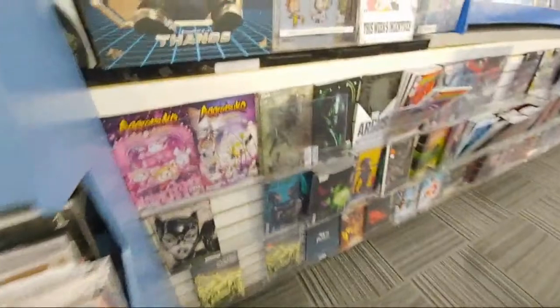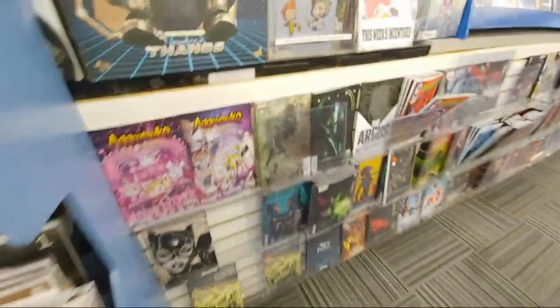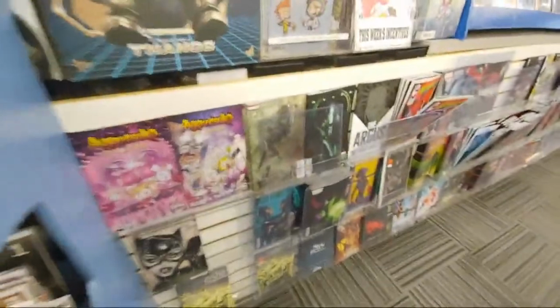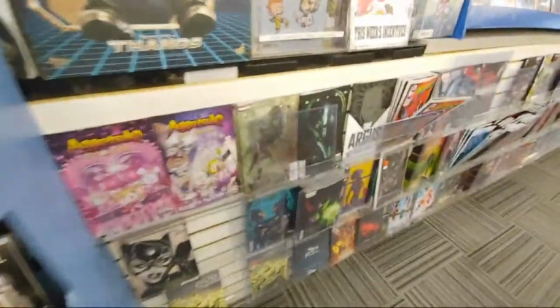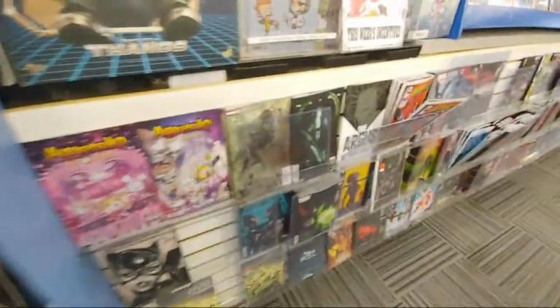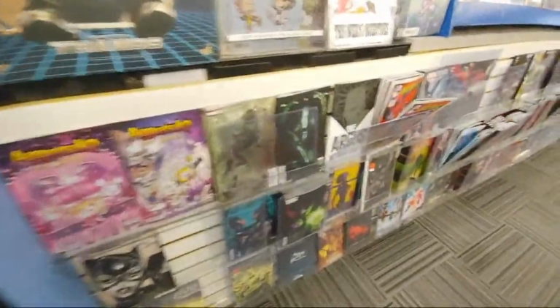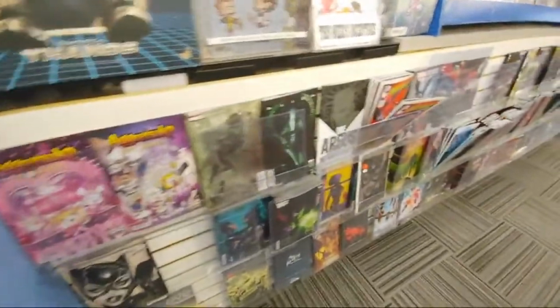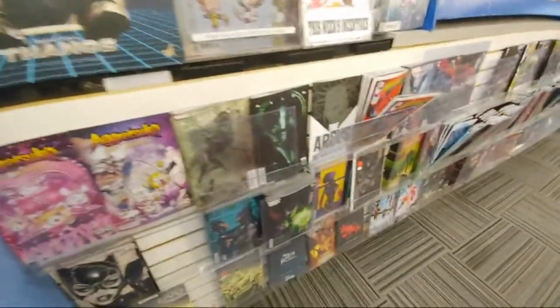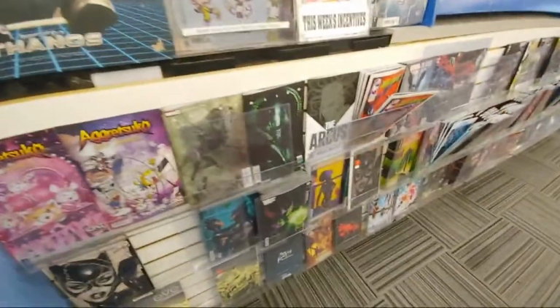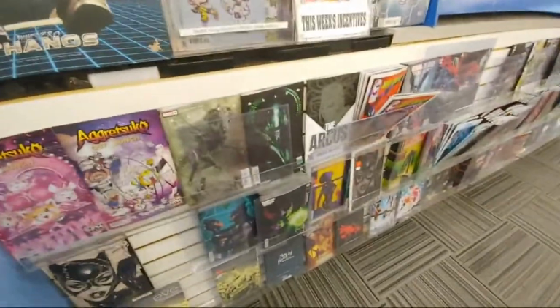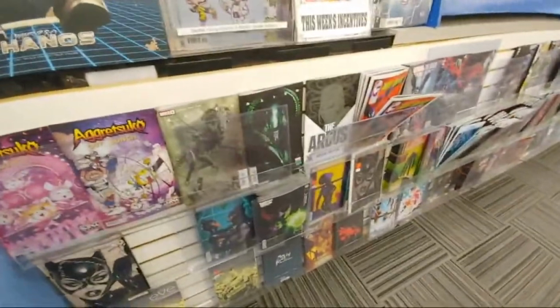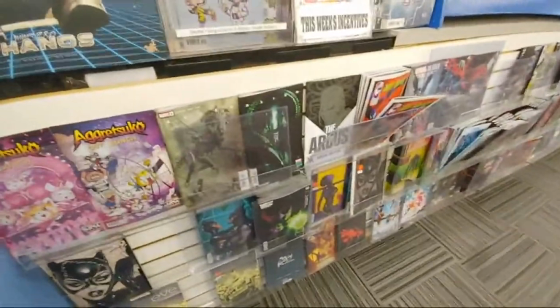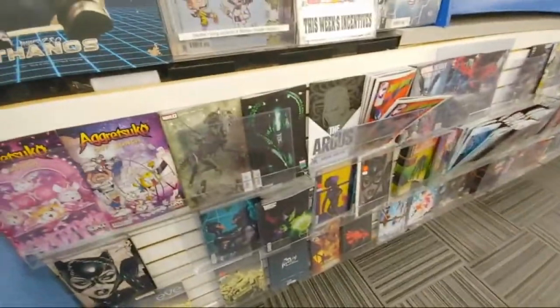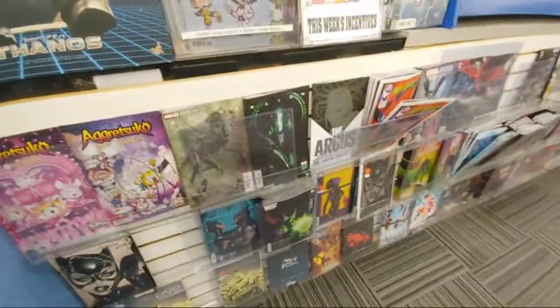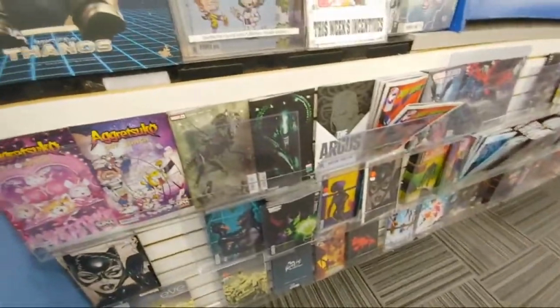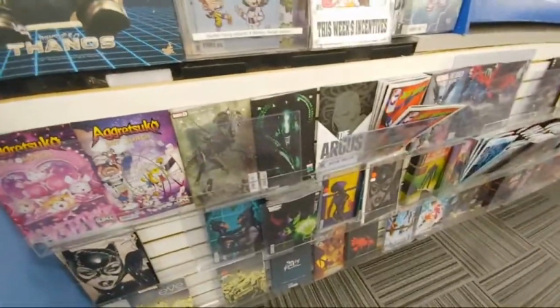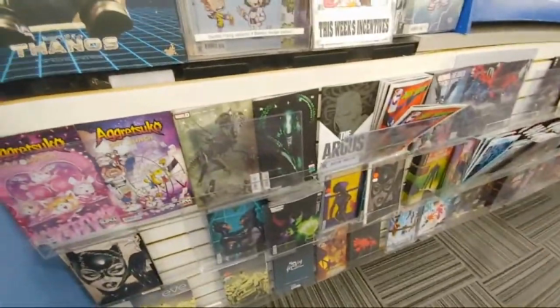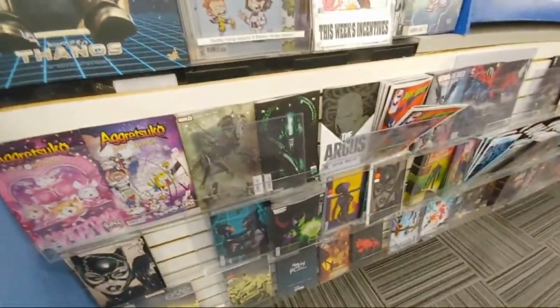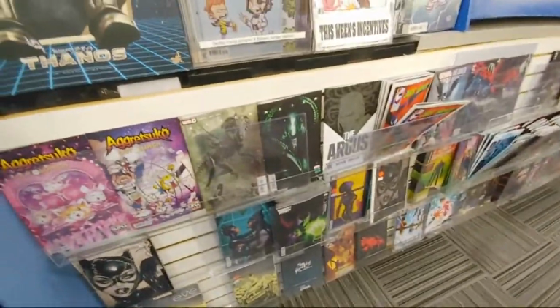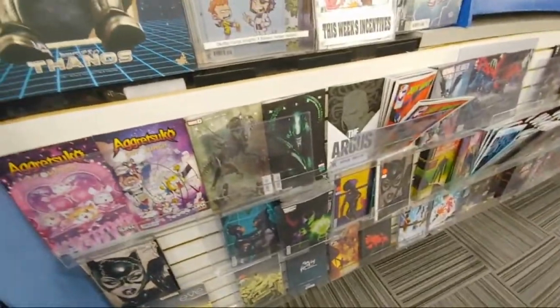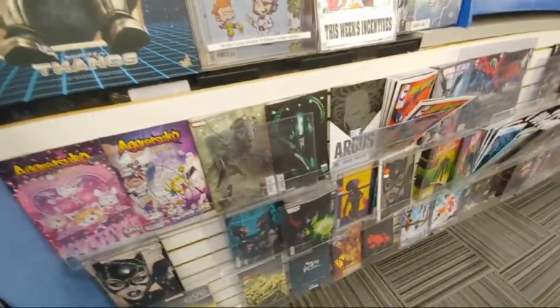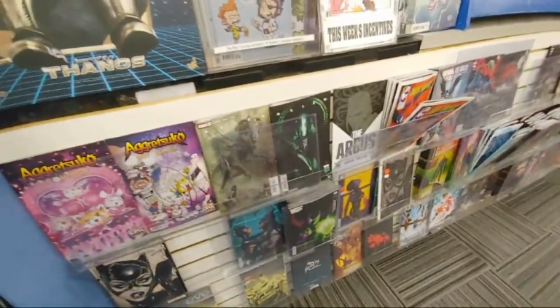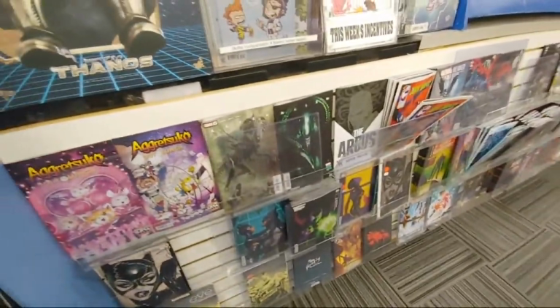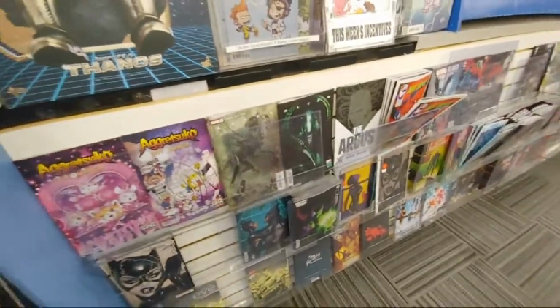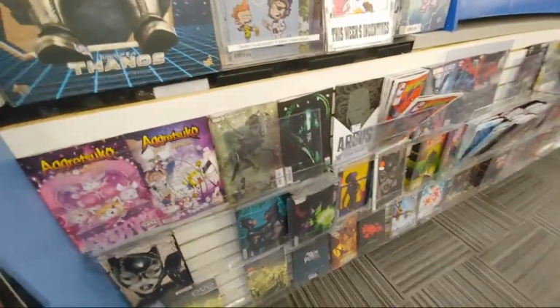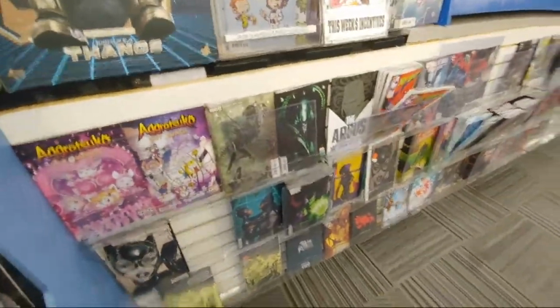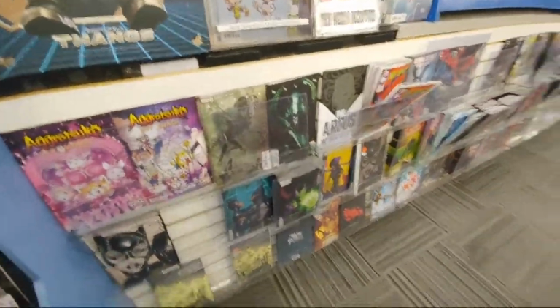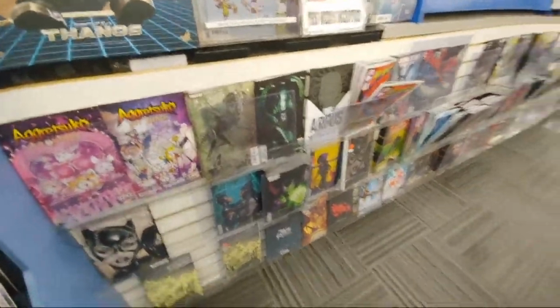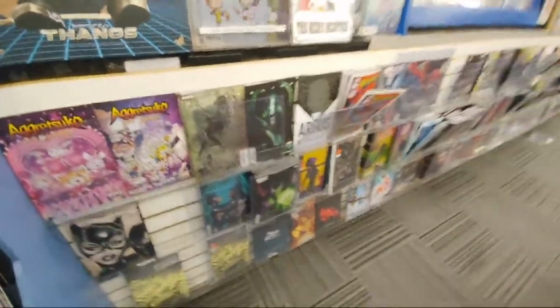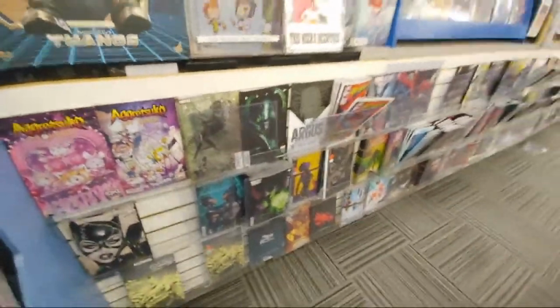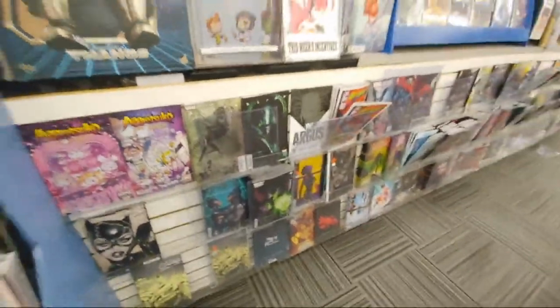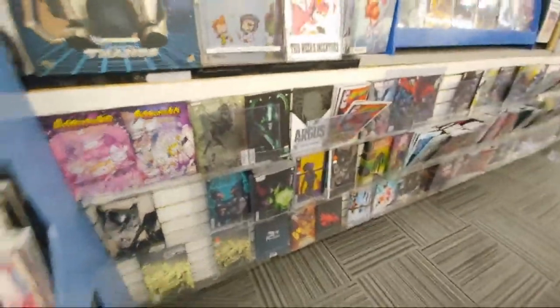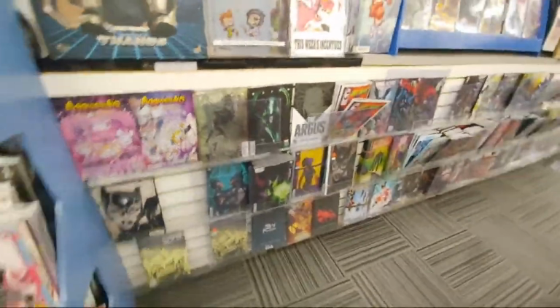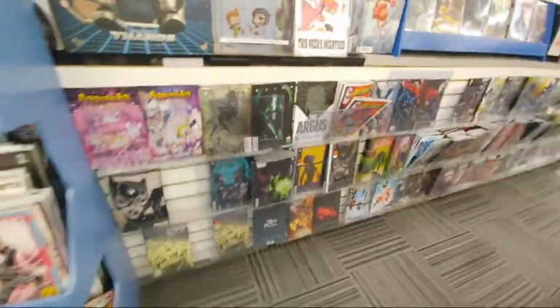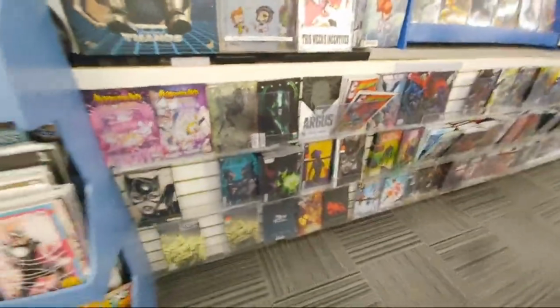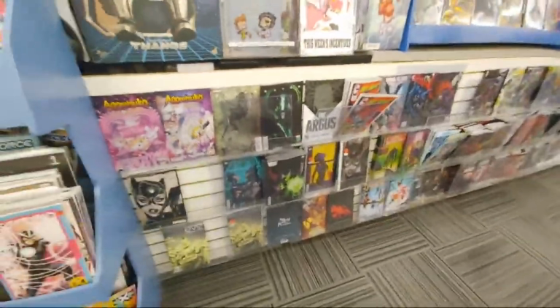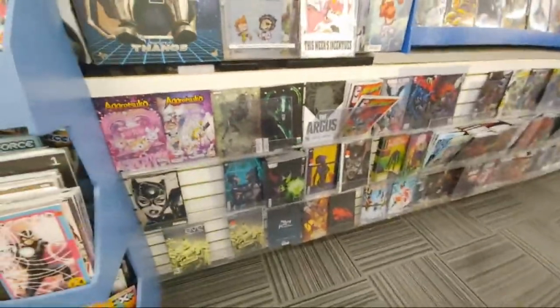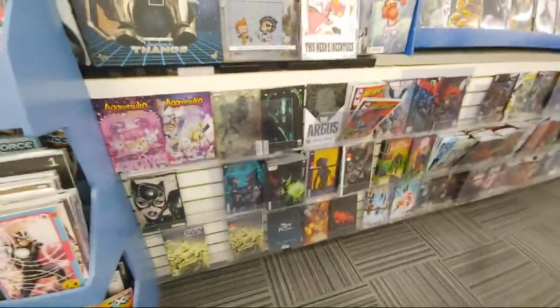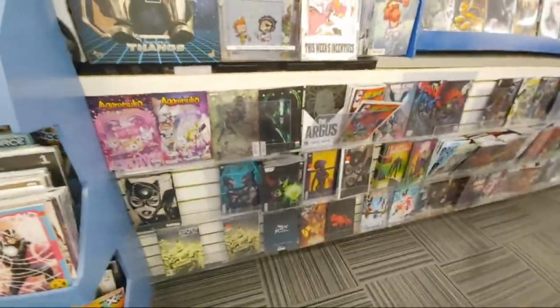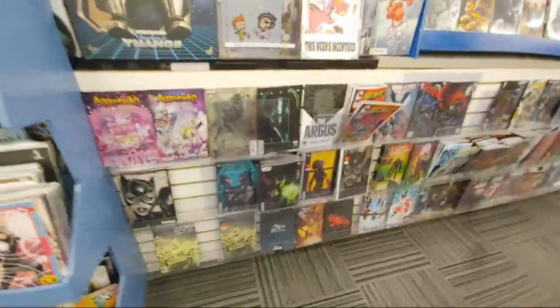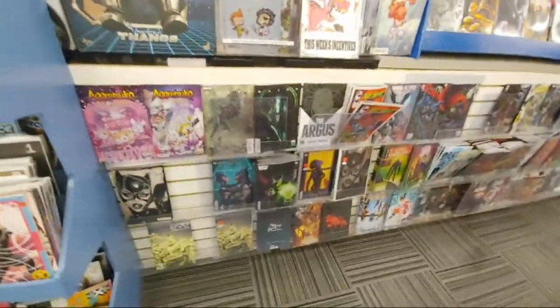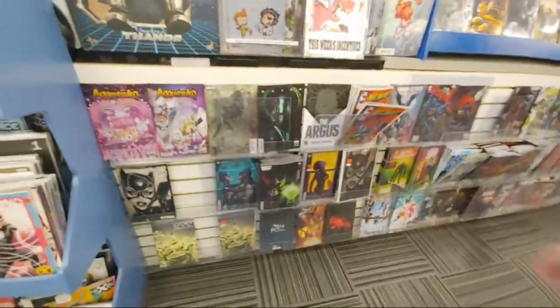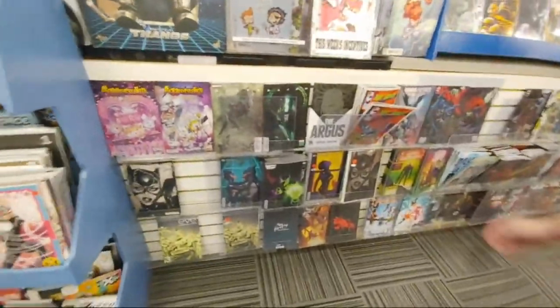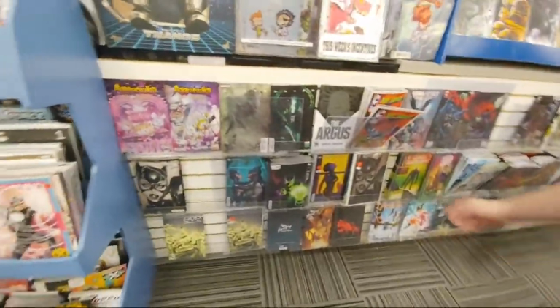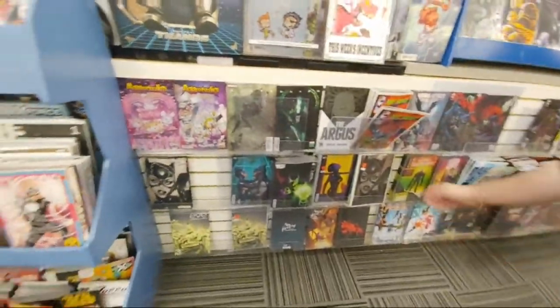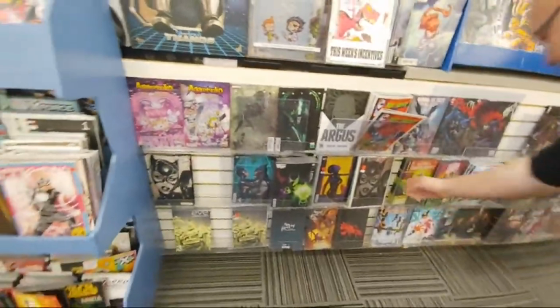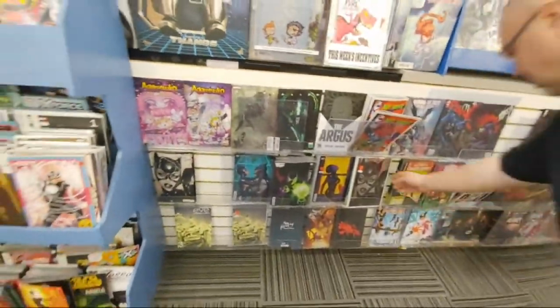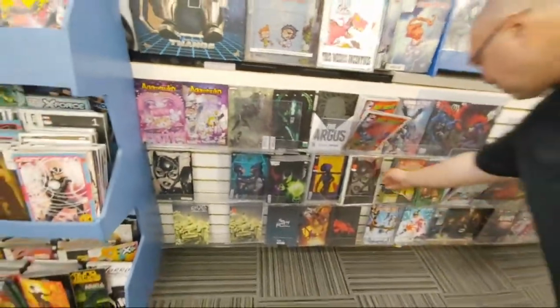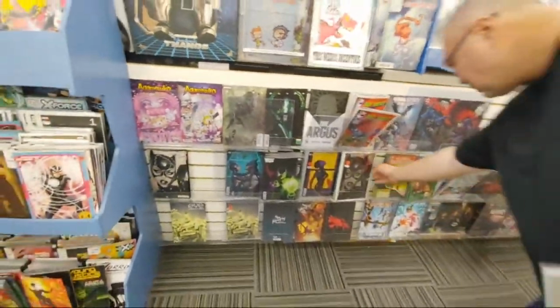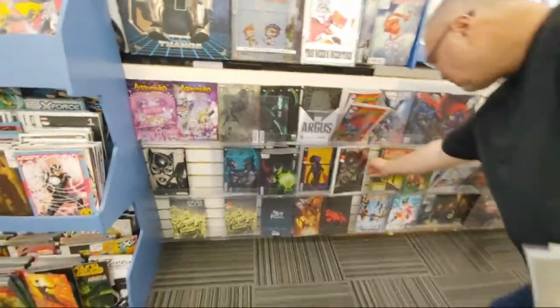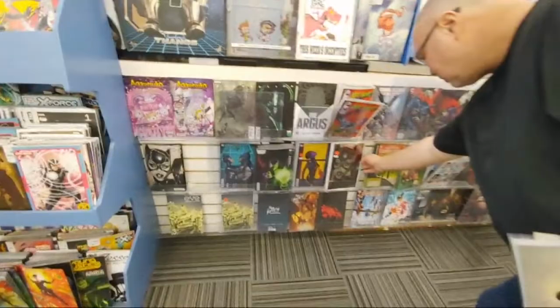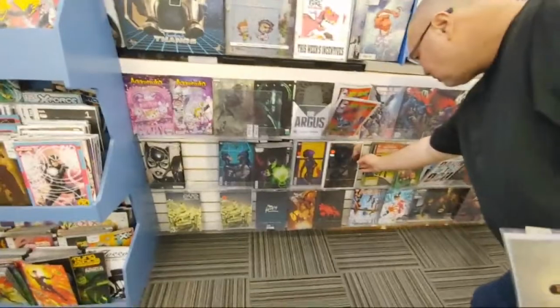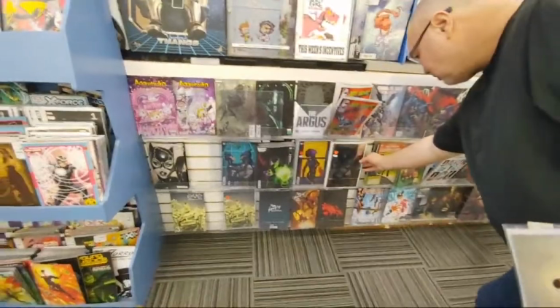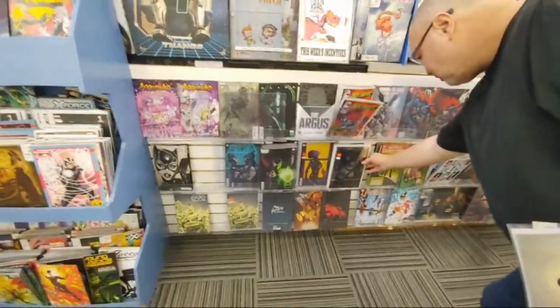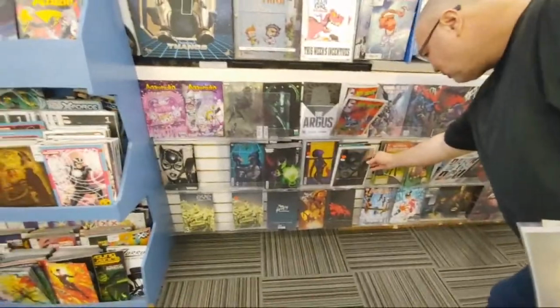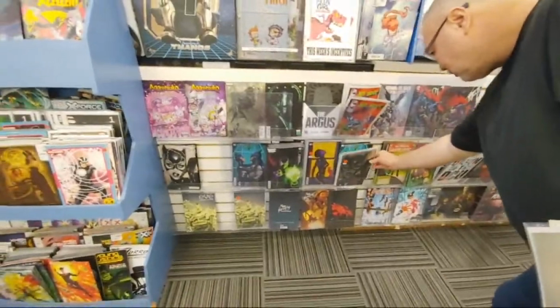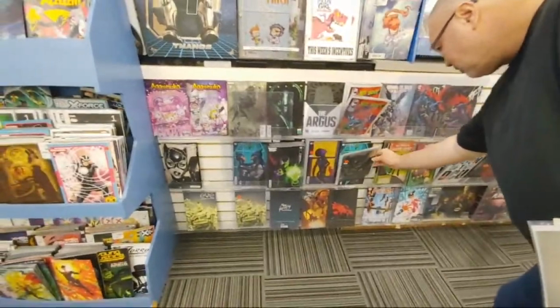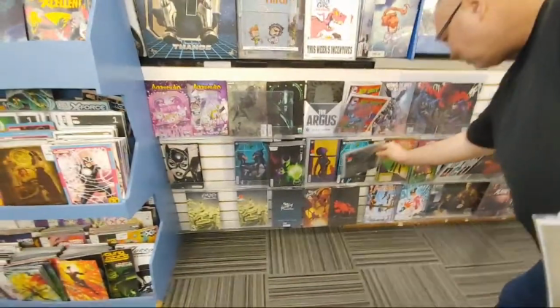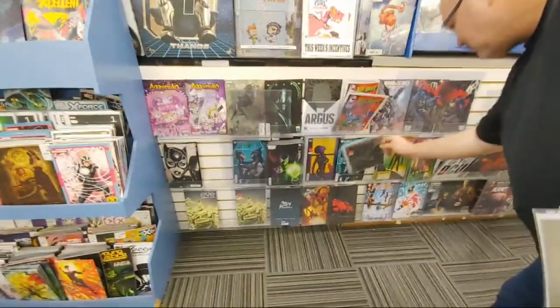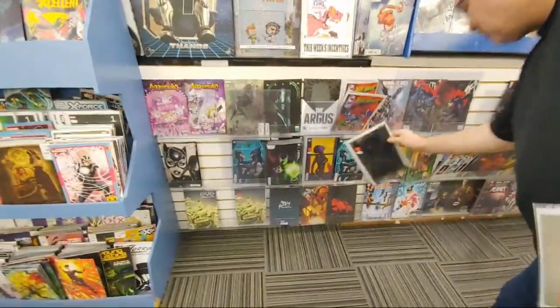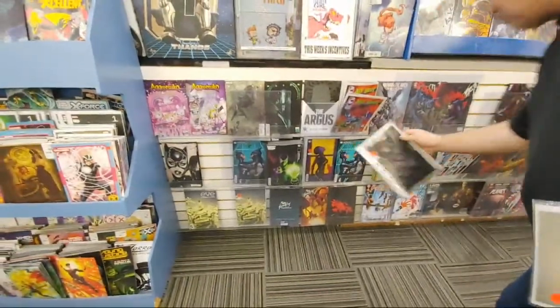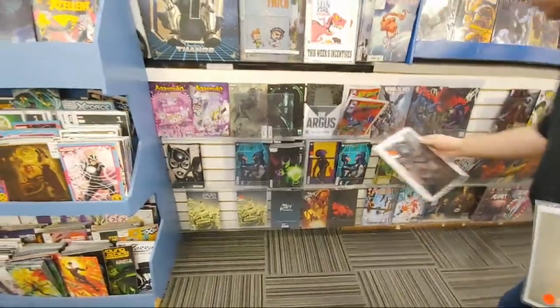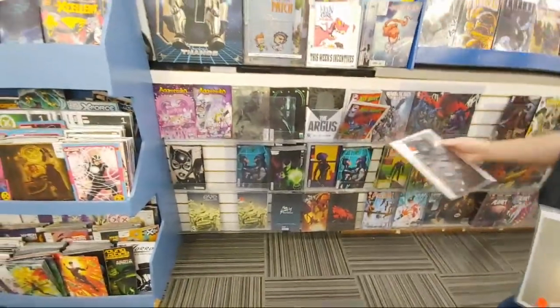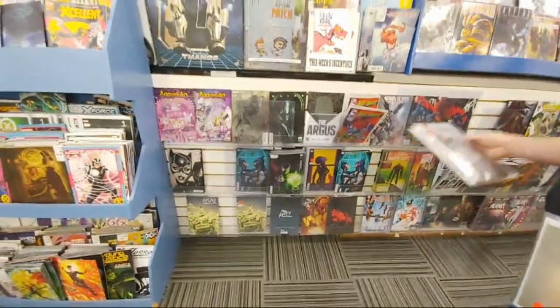New comic book day — the last new comic book day before Christmas. We're over here checking everything out.